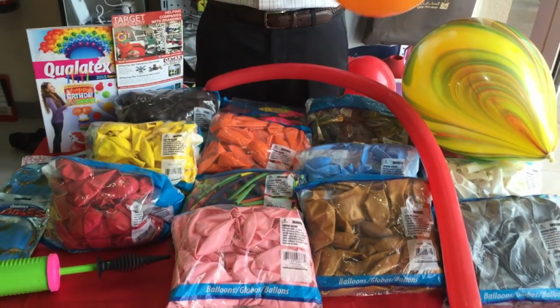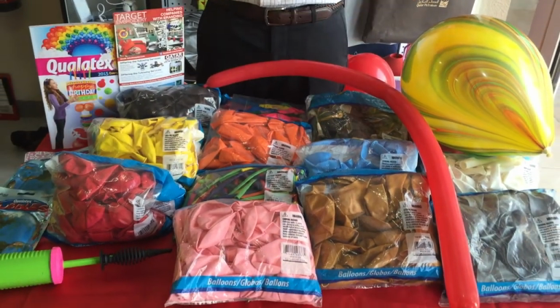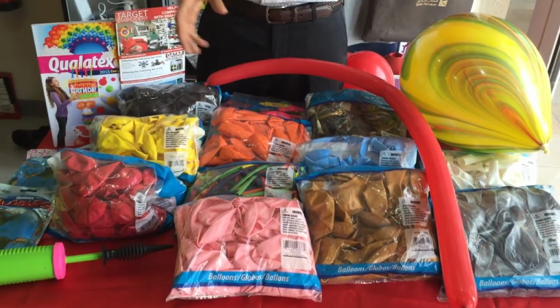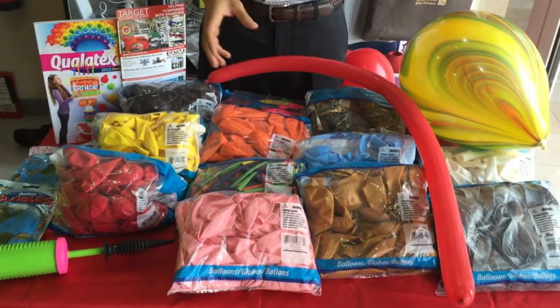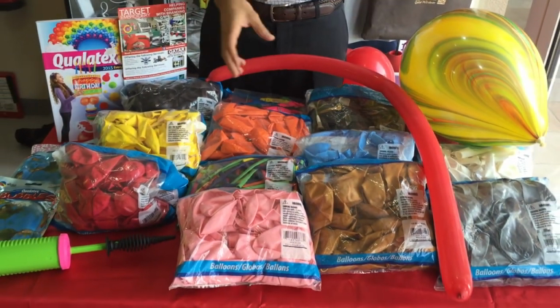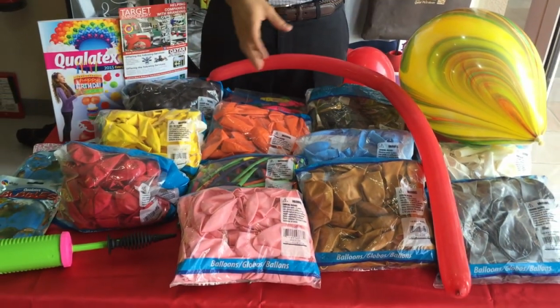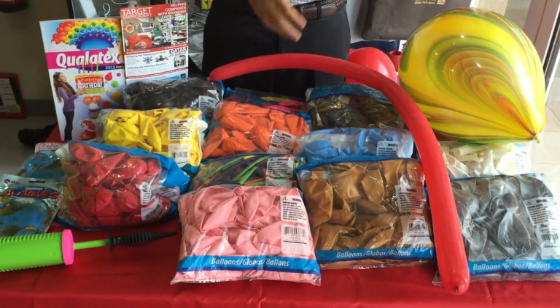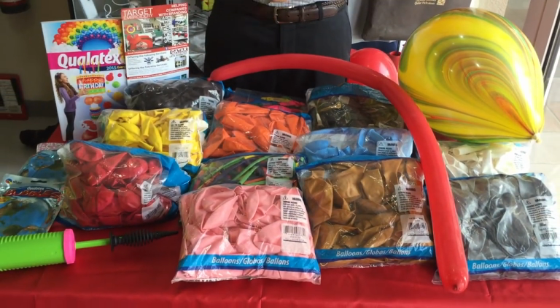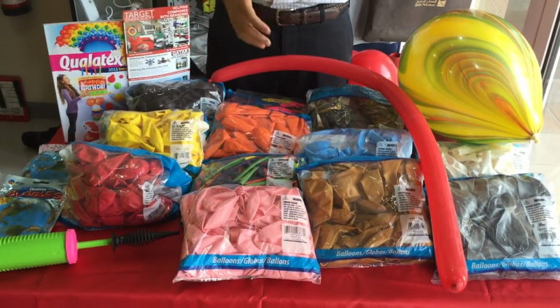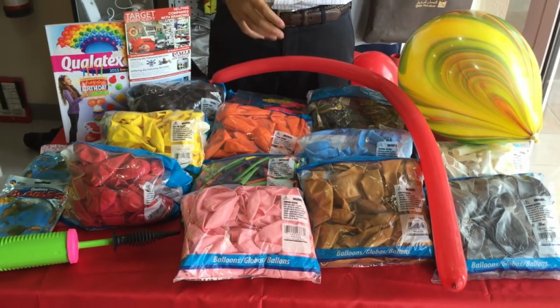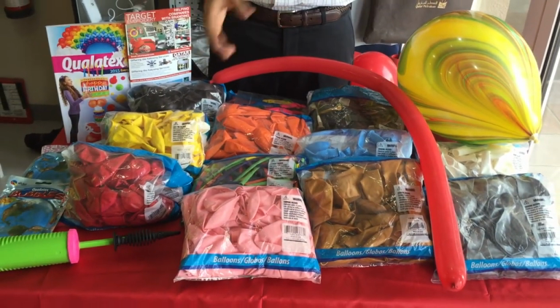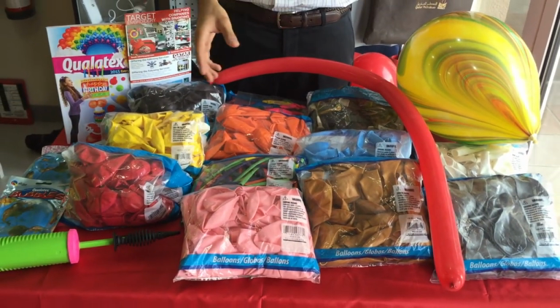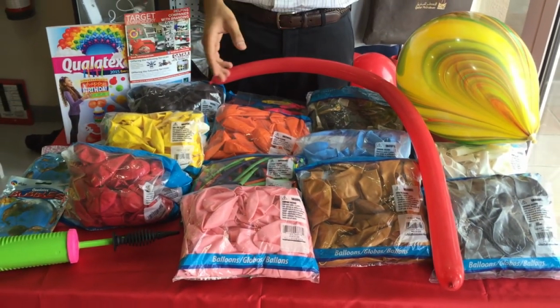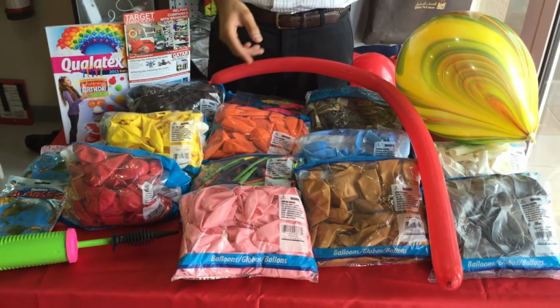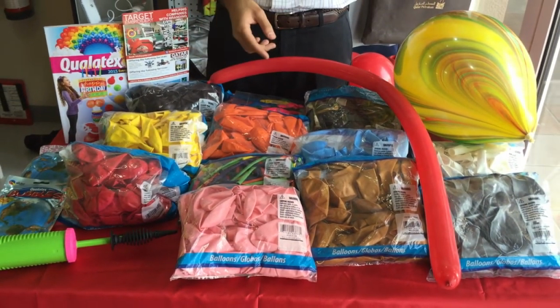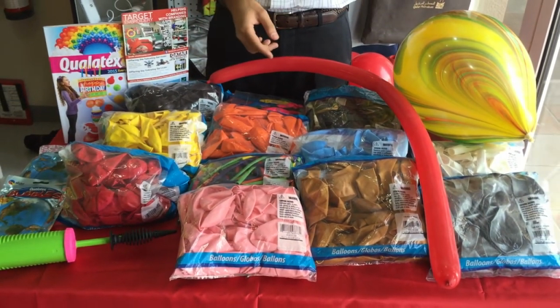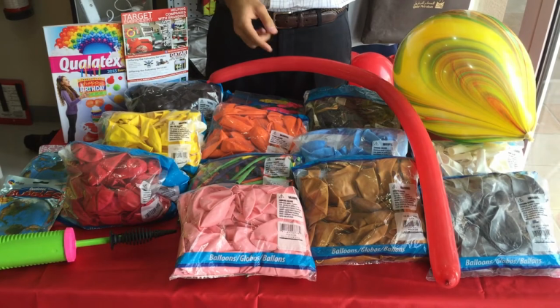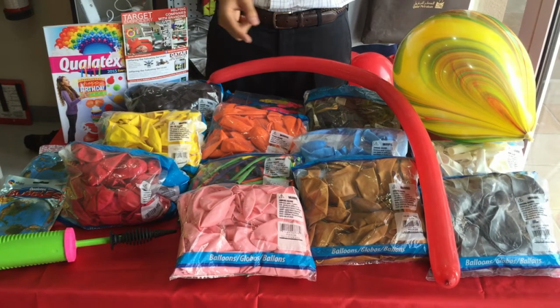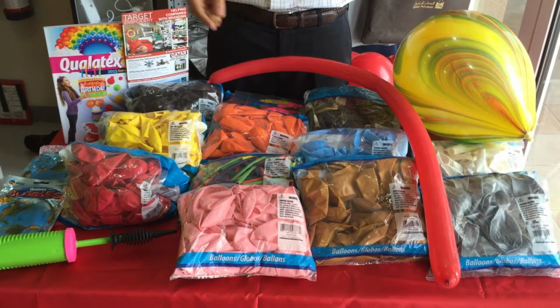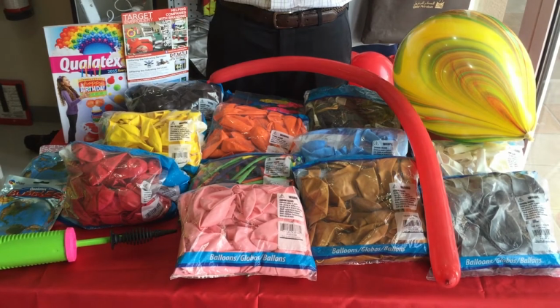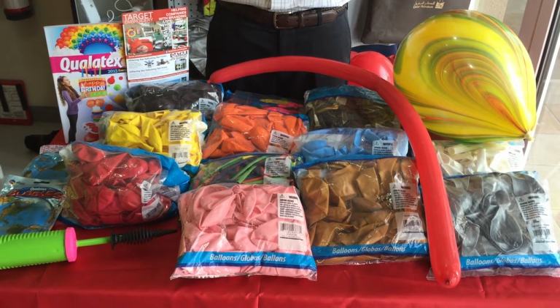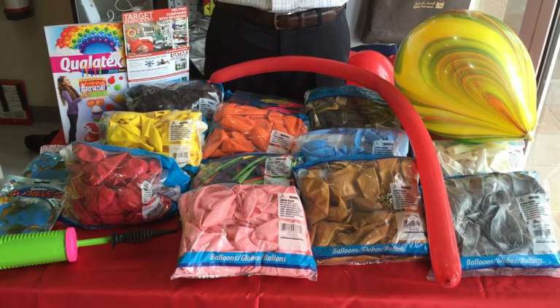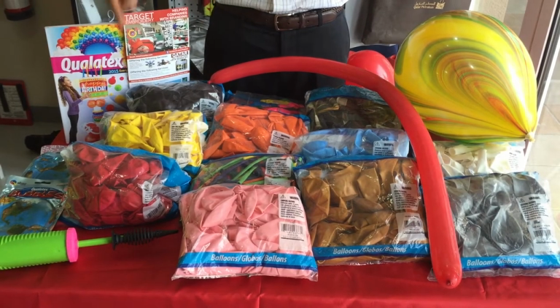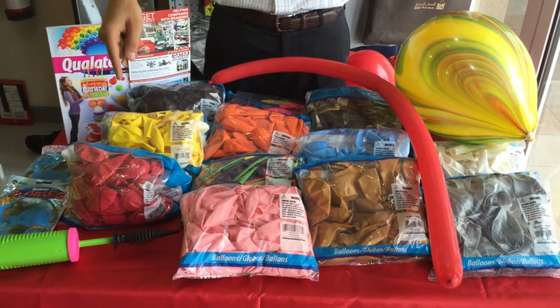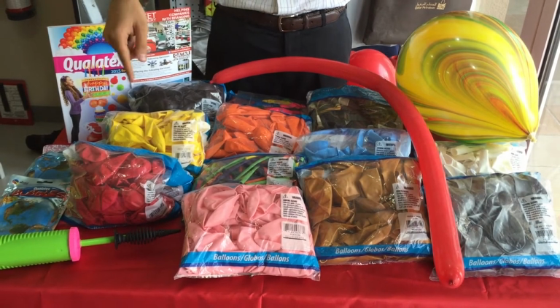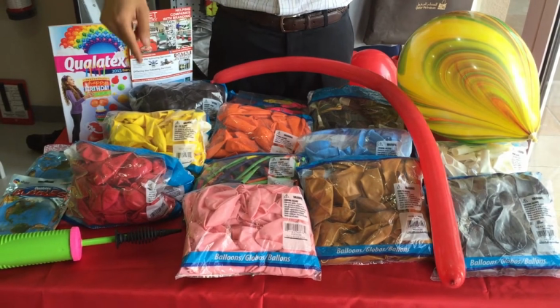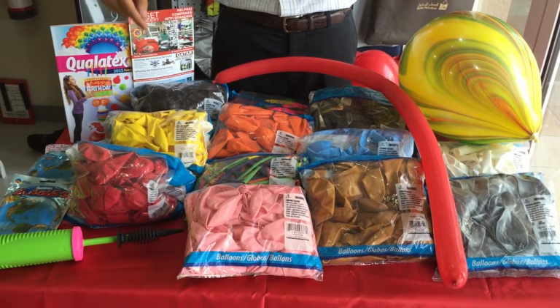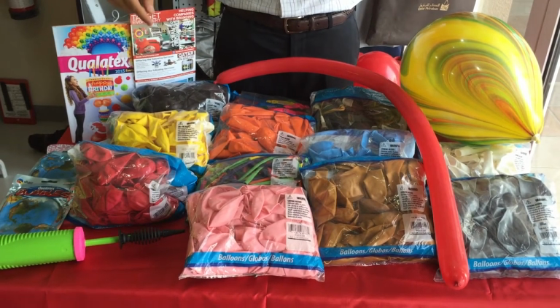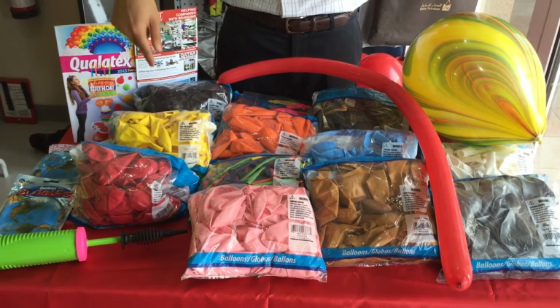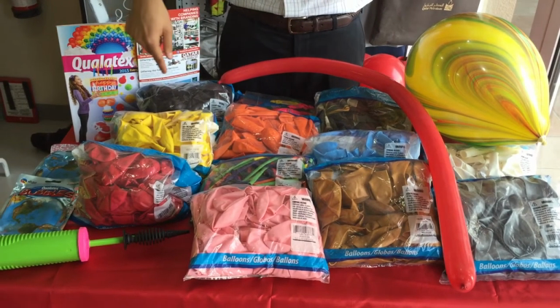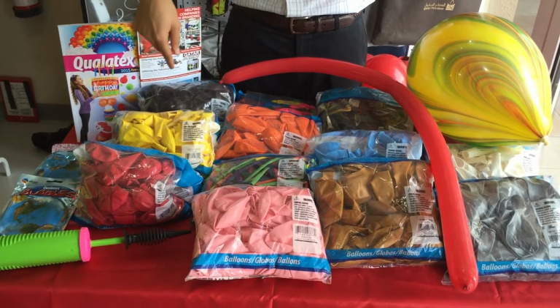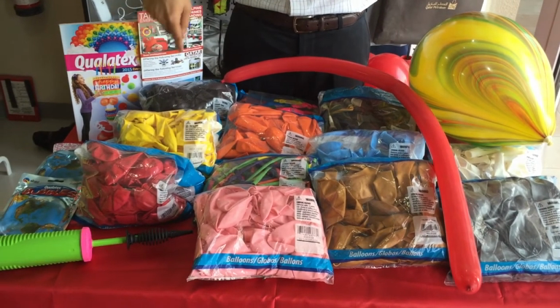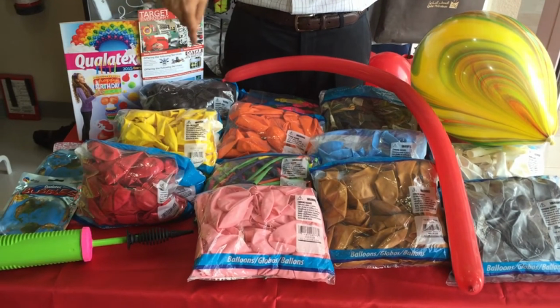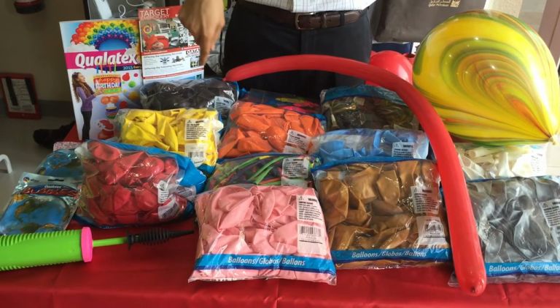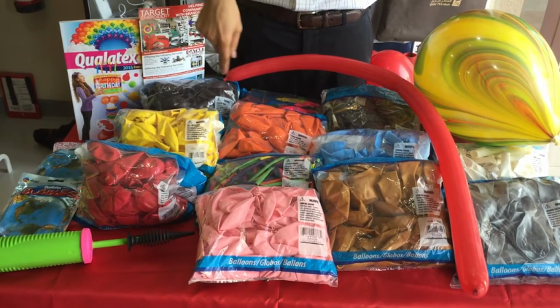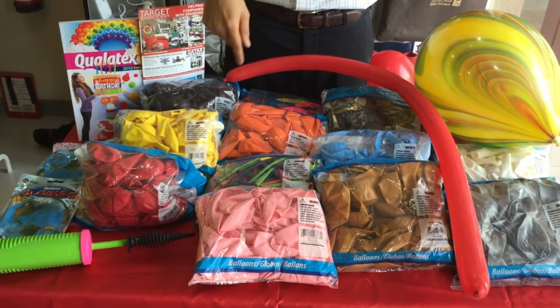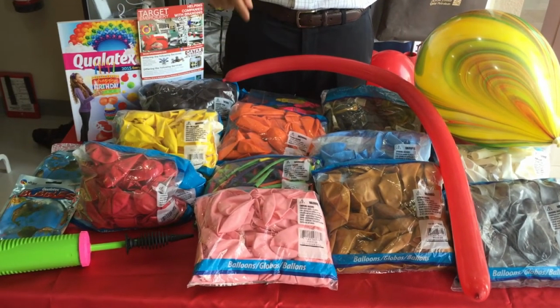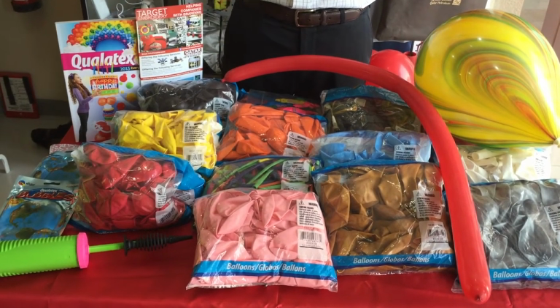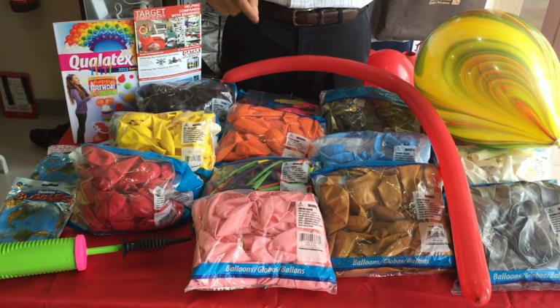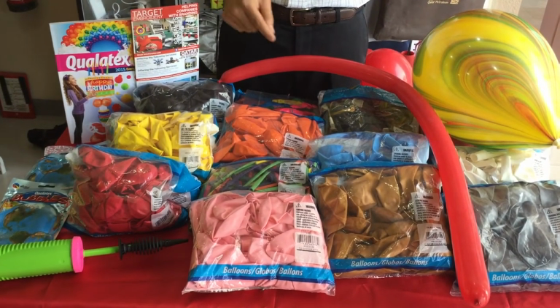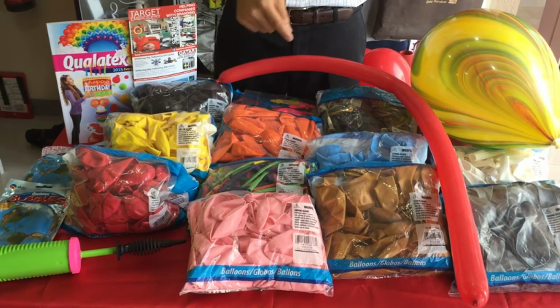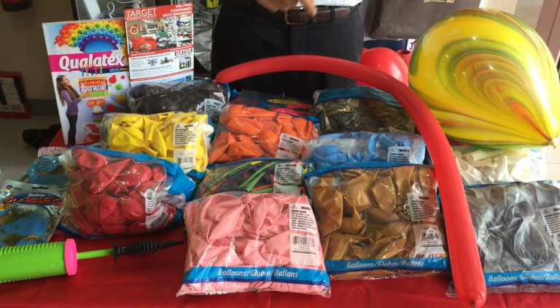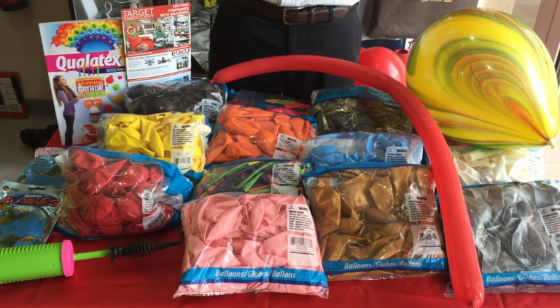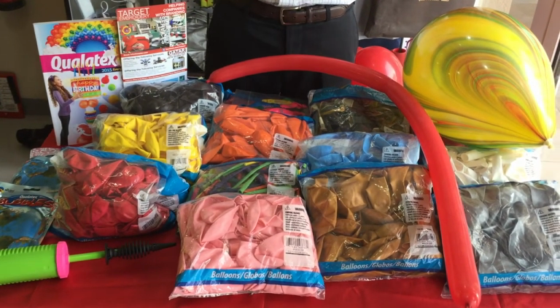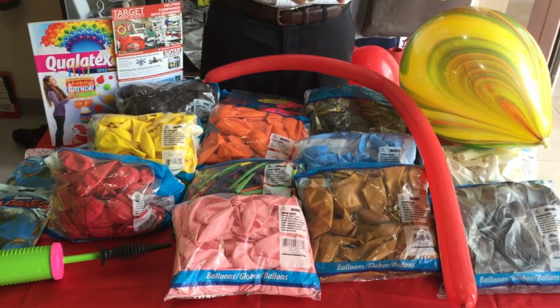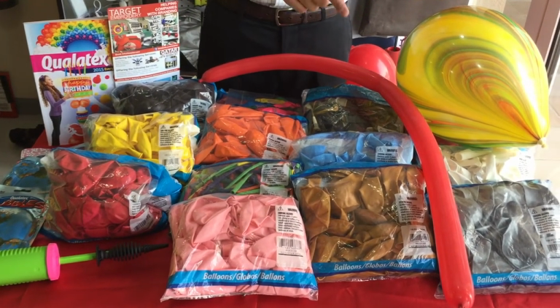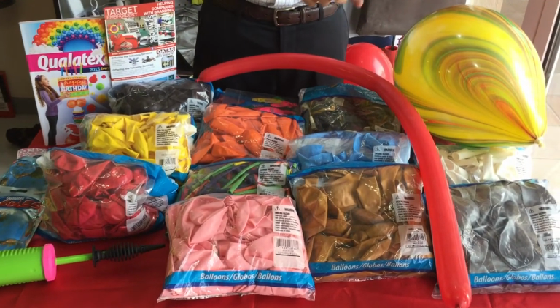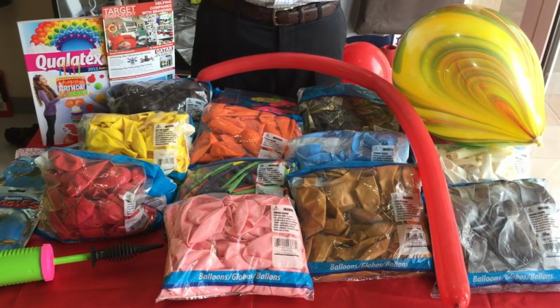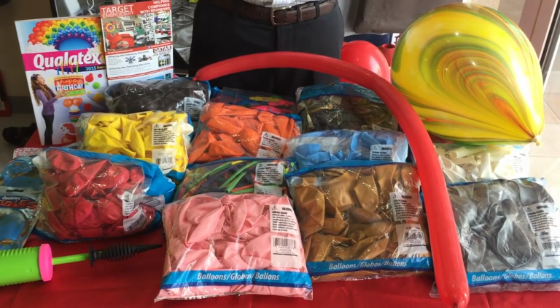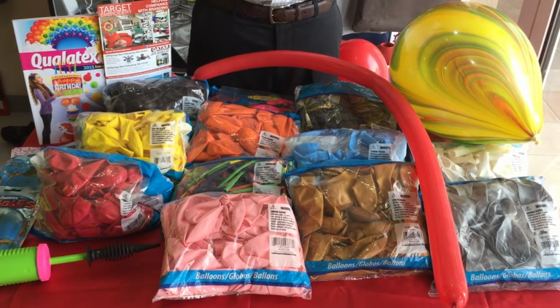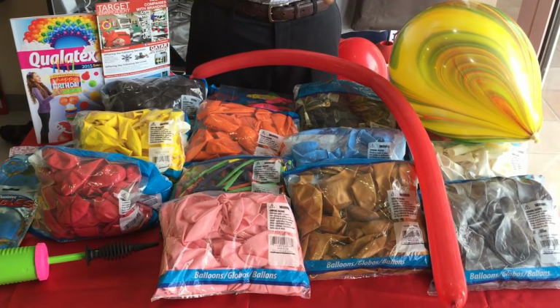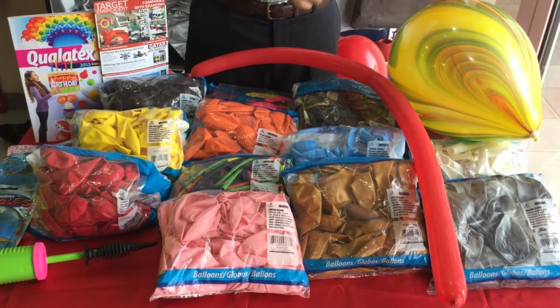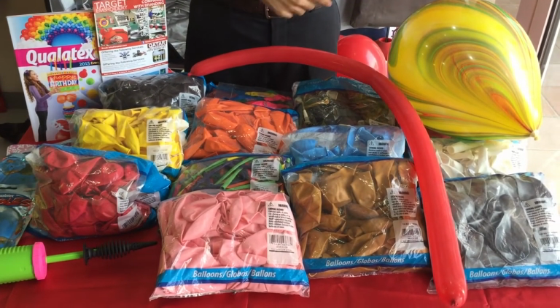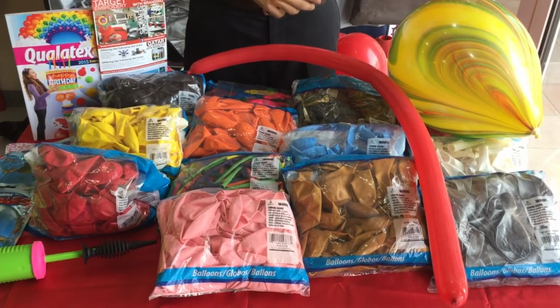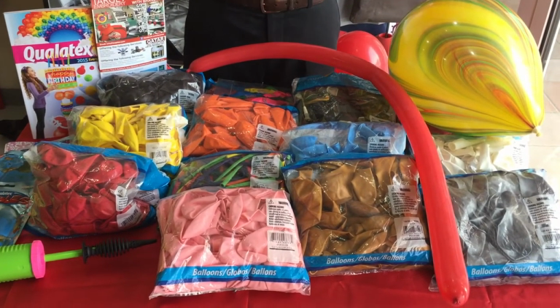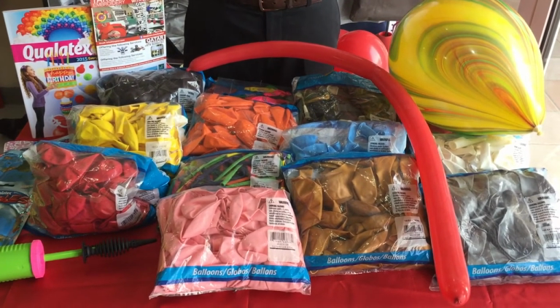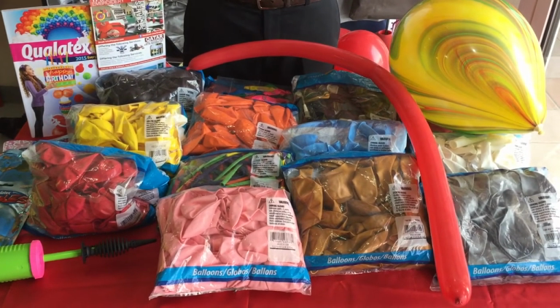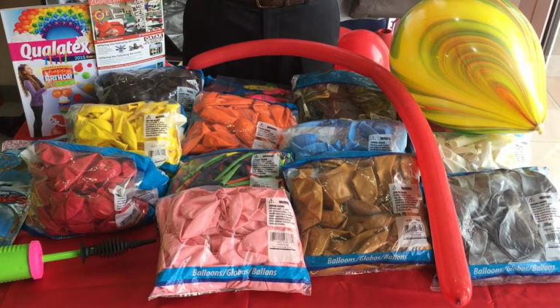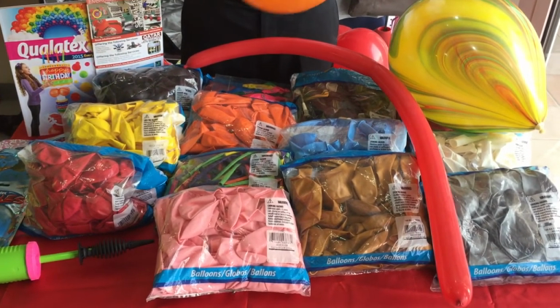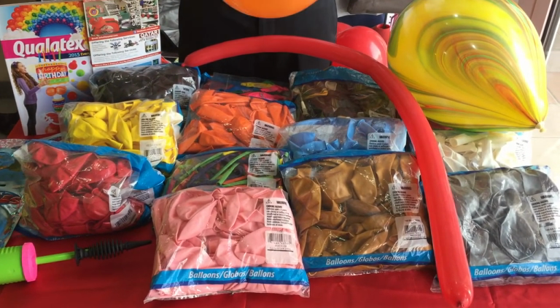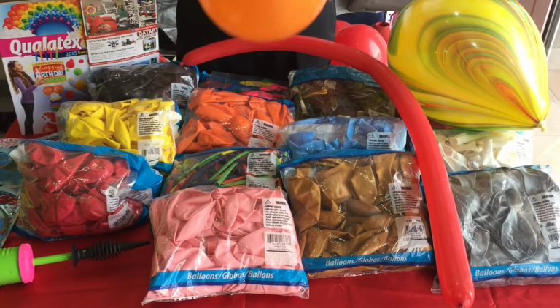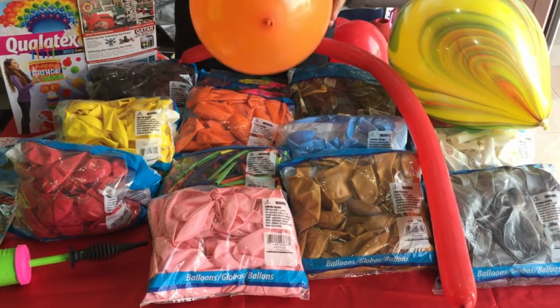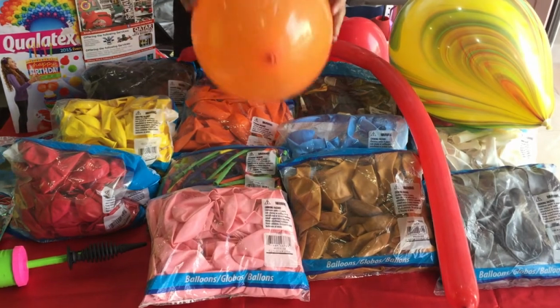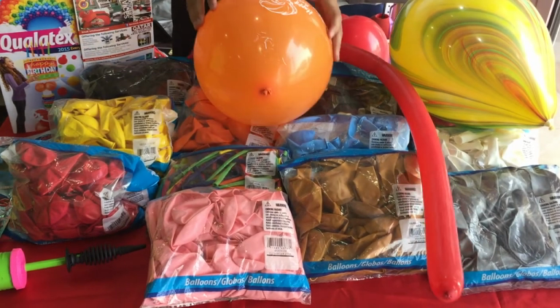Just to give you a quick overview, you can see we have red, yellow, maroon, orange, gold, silver, white, and many more colors.